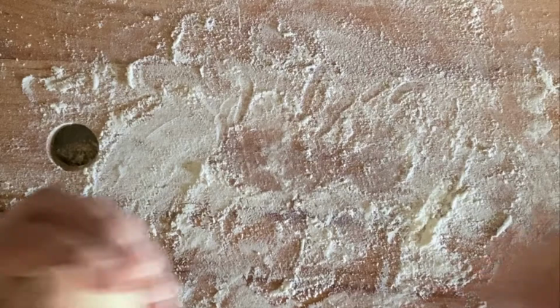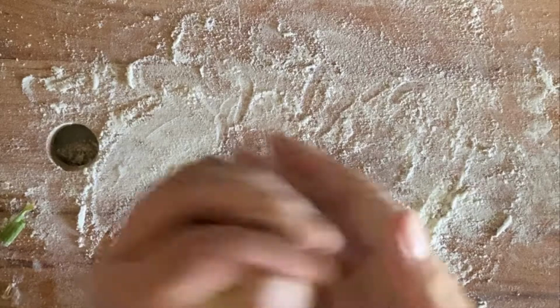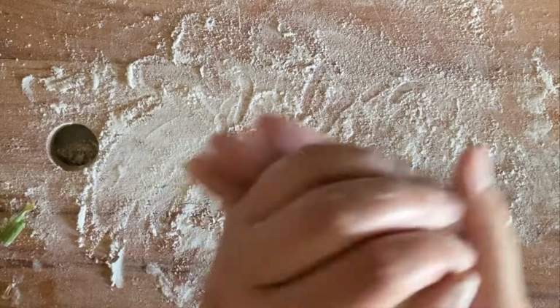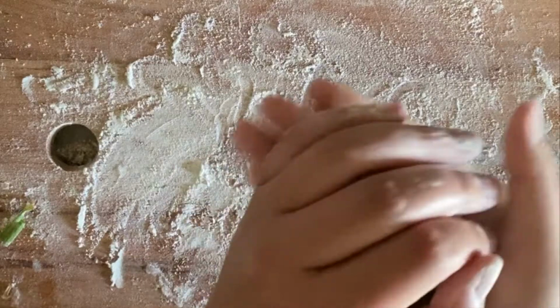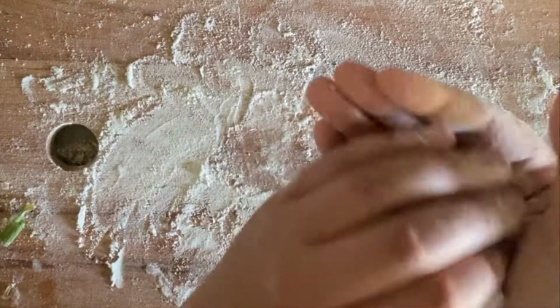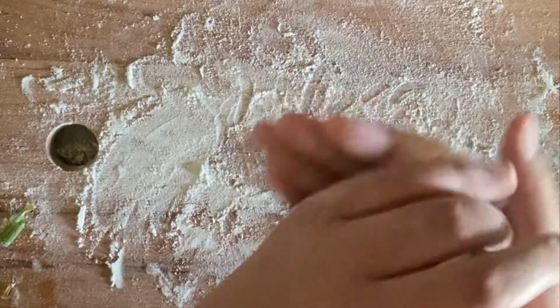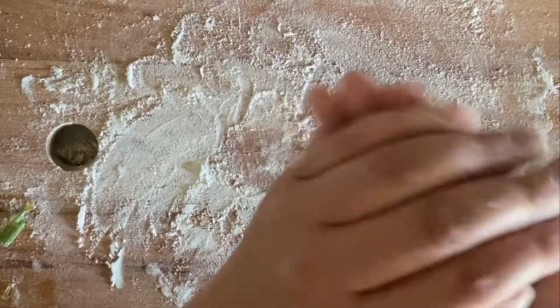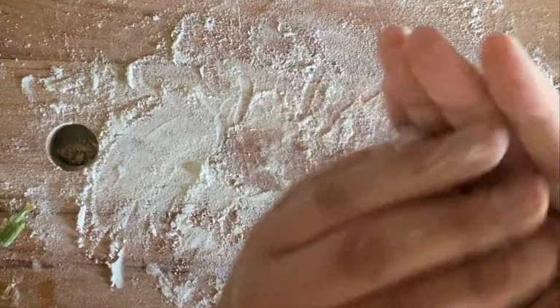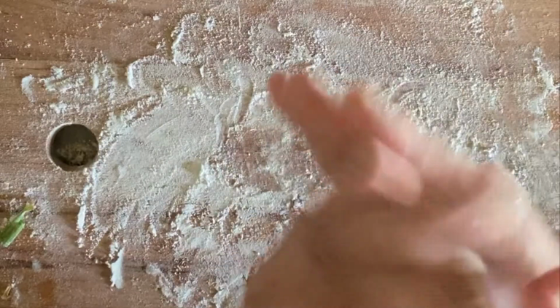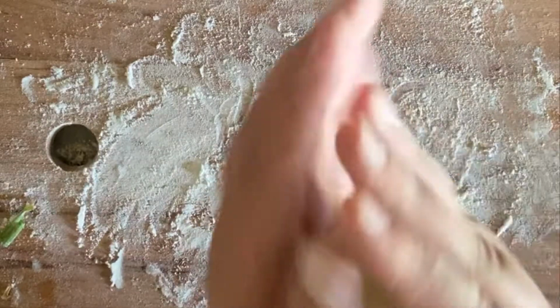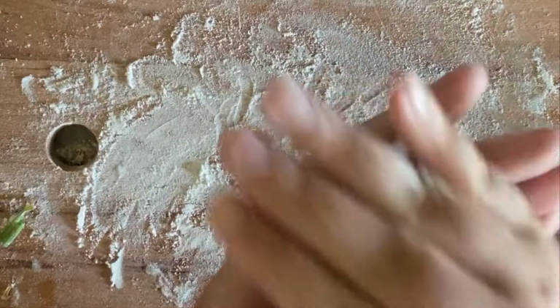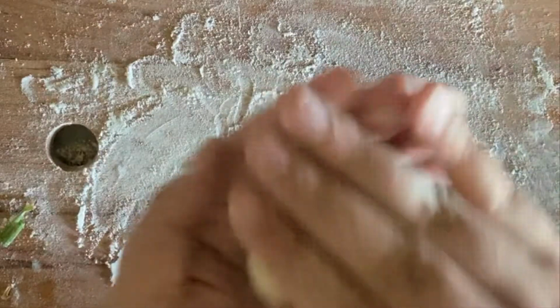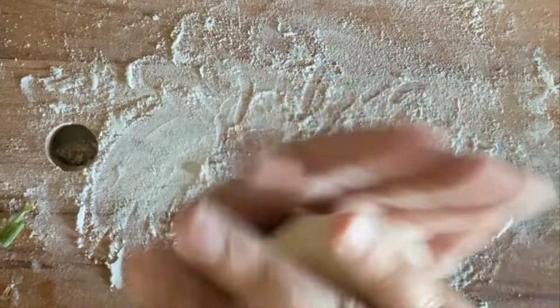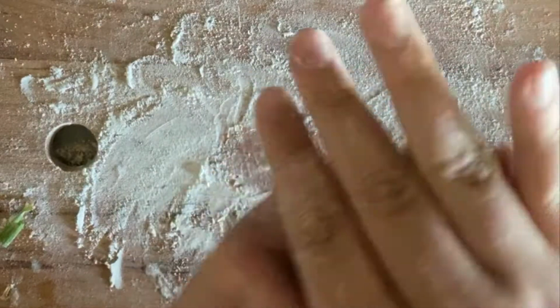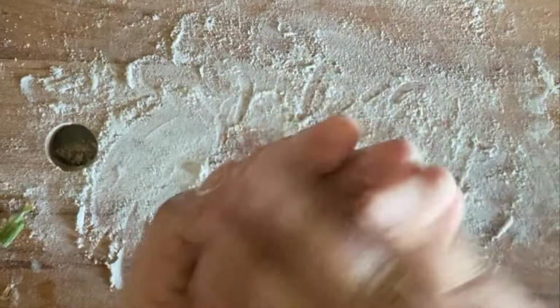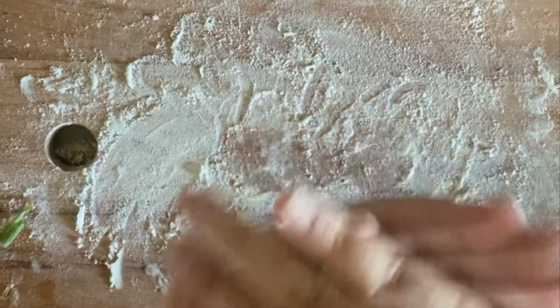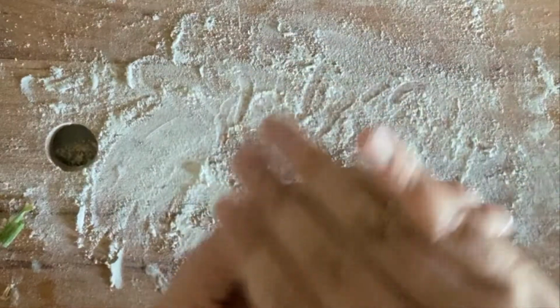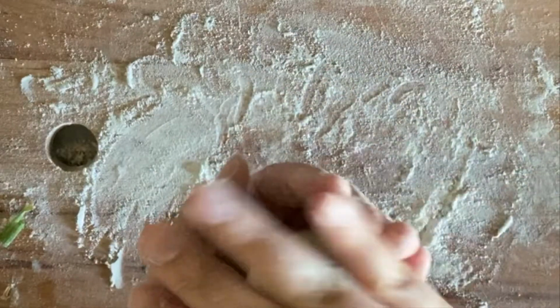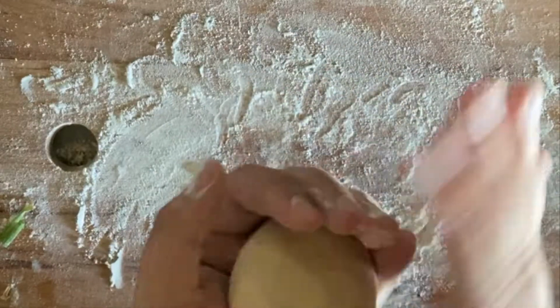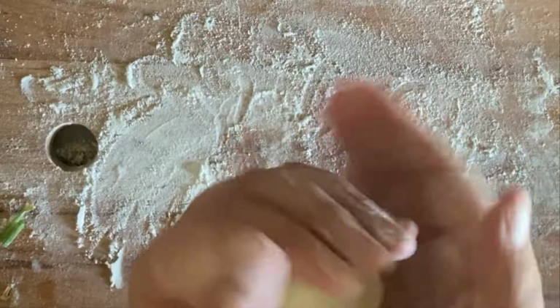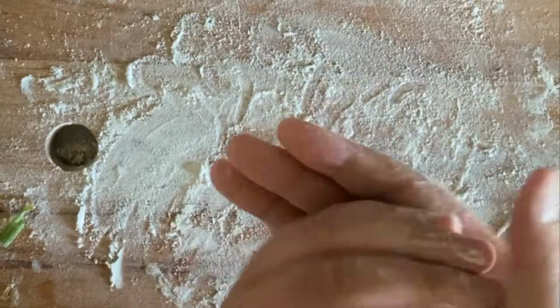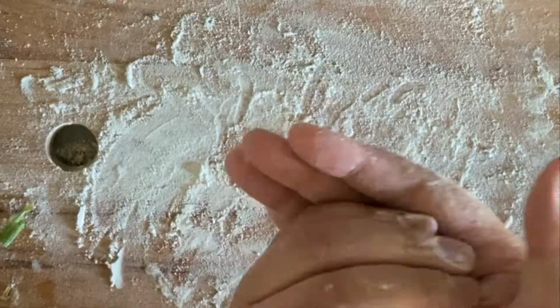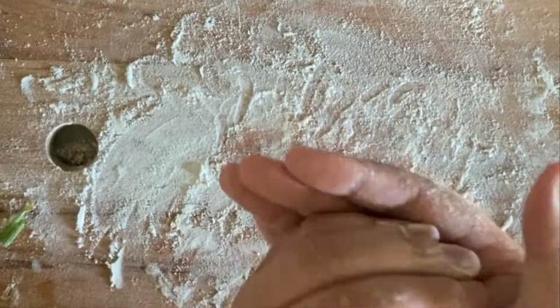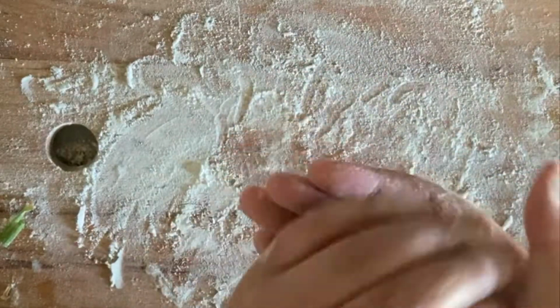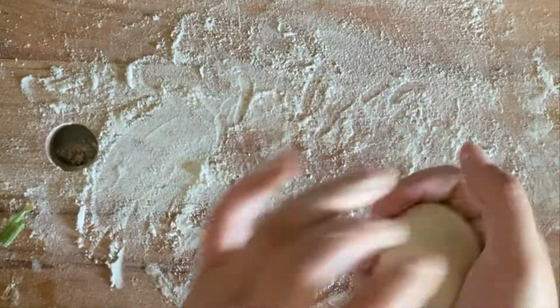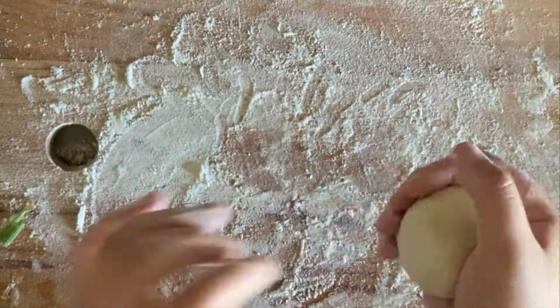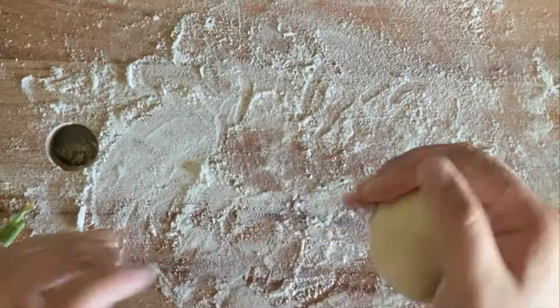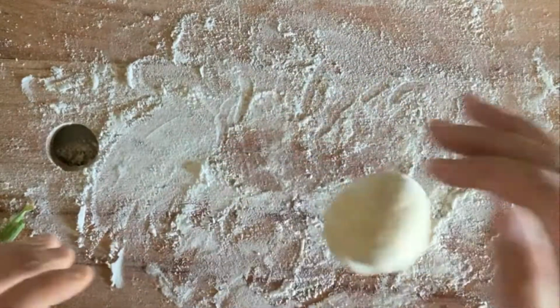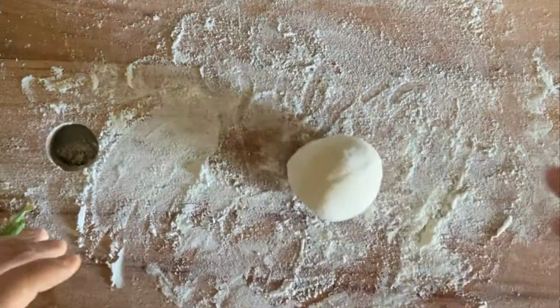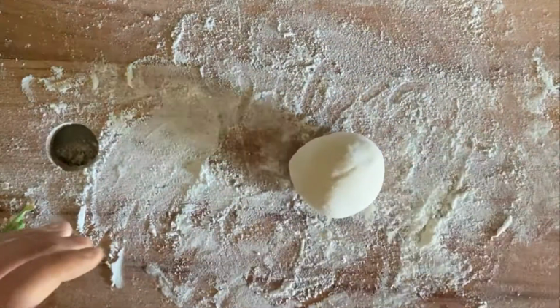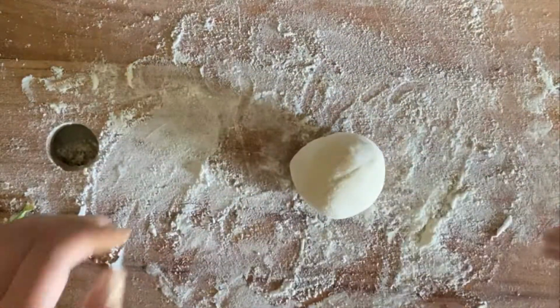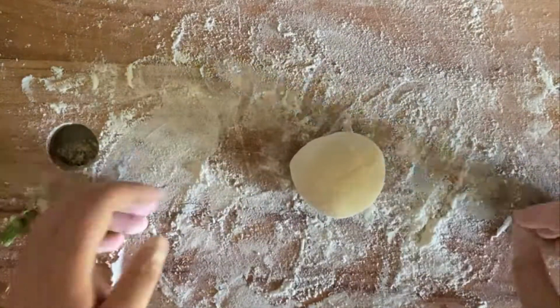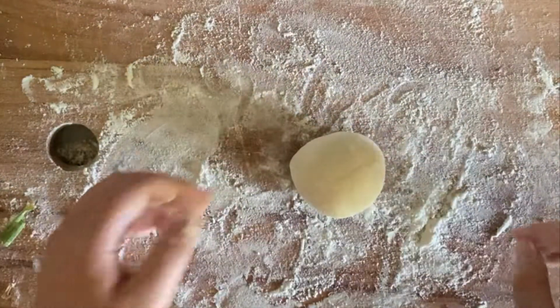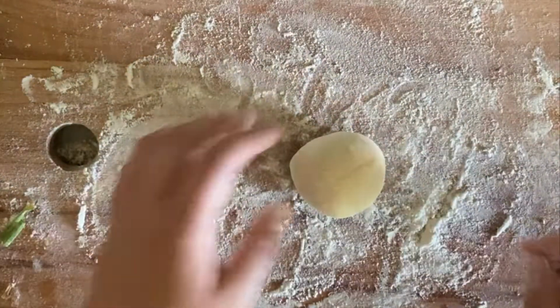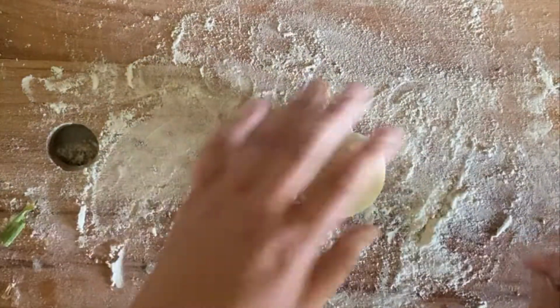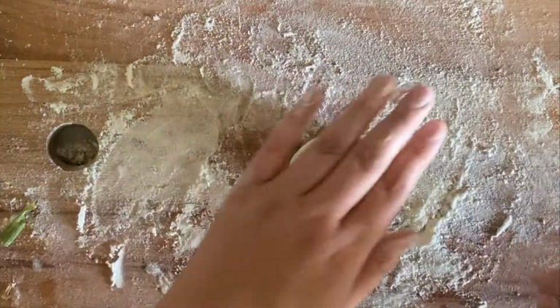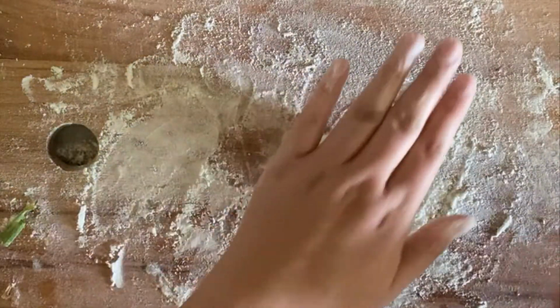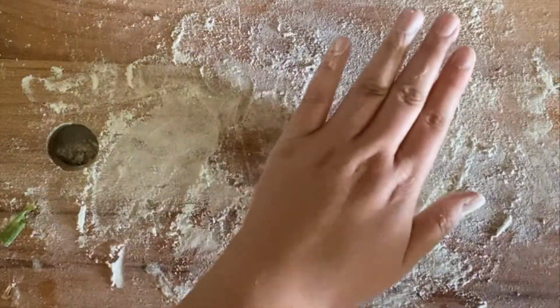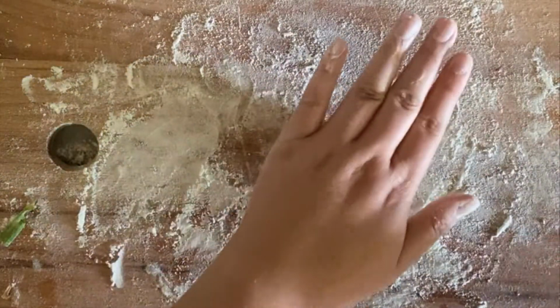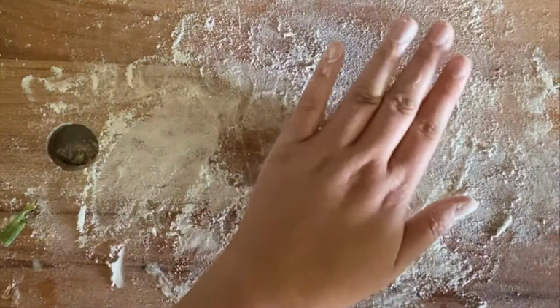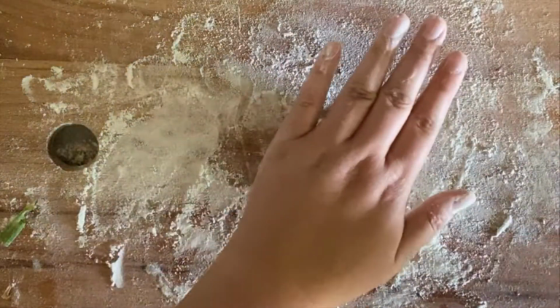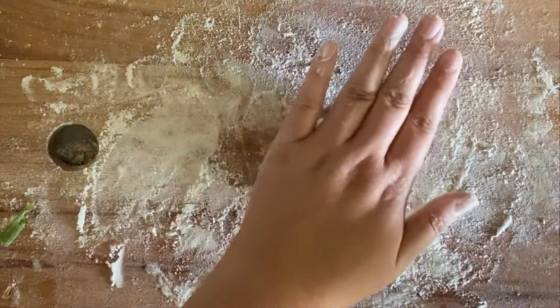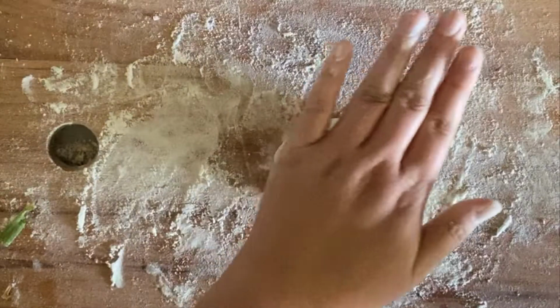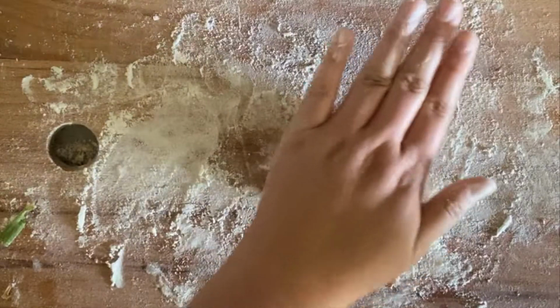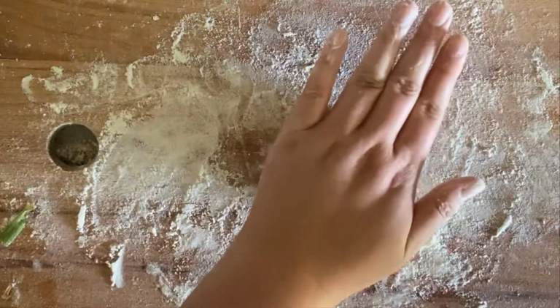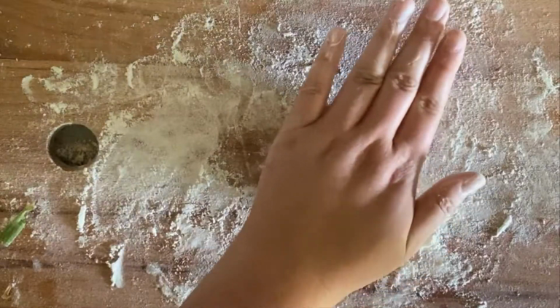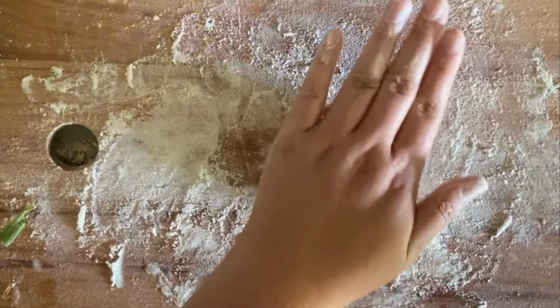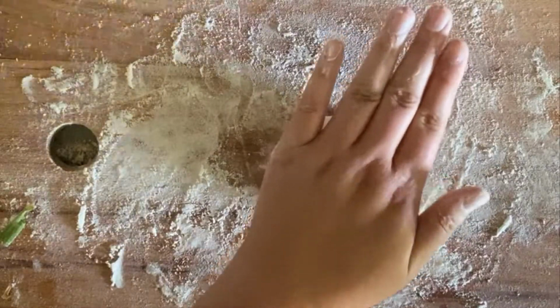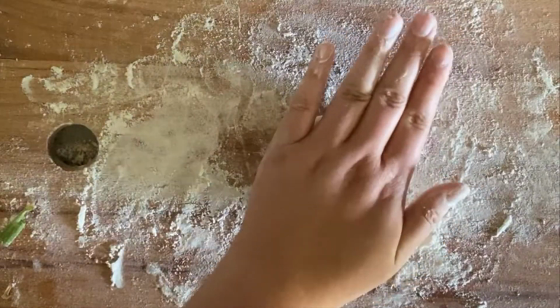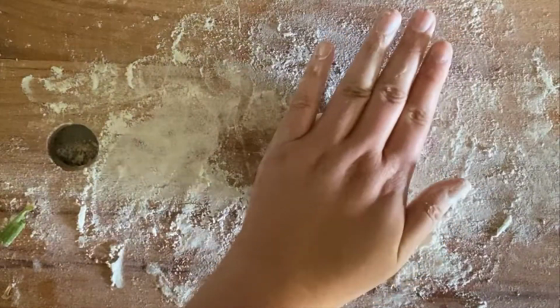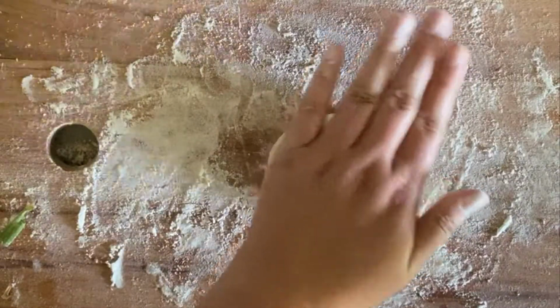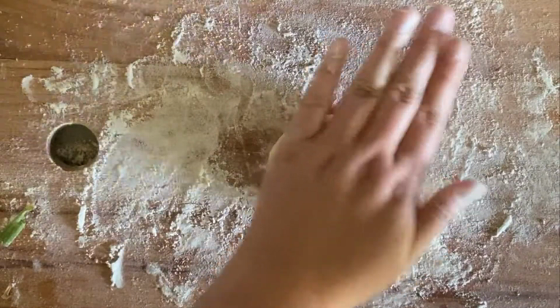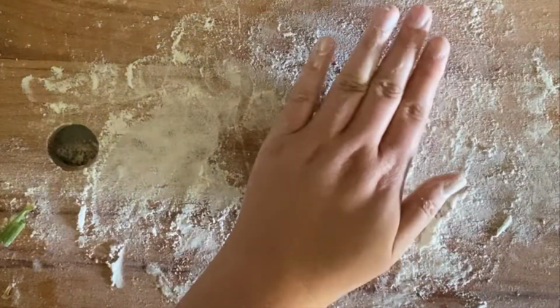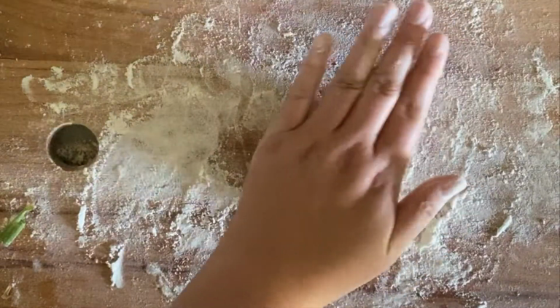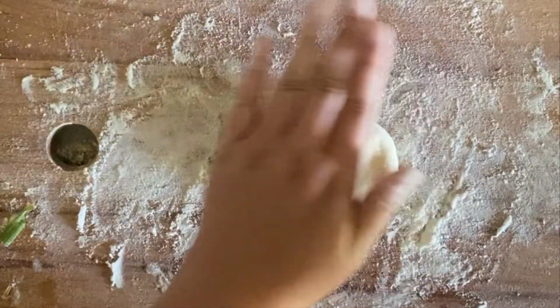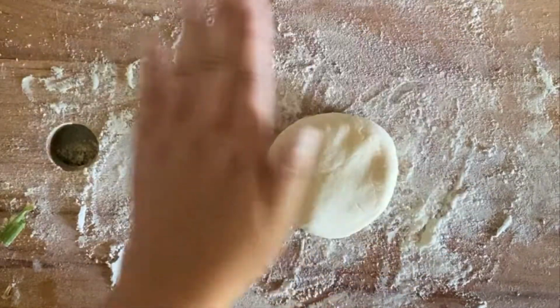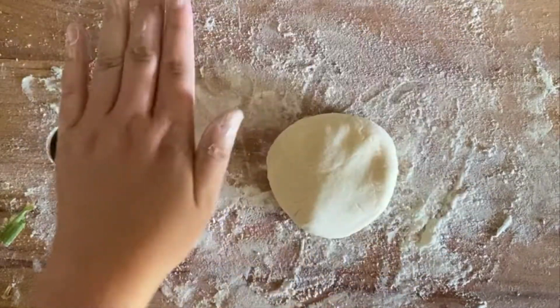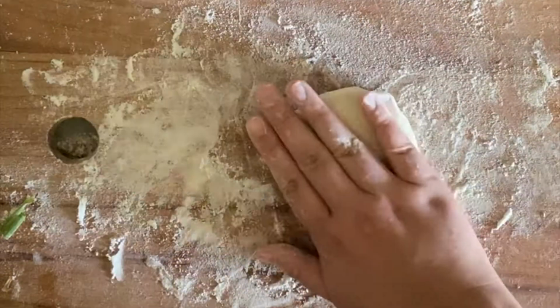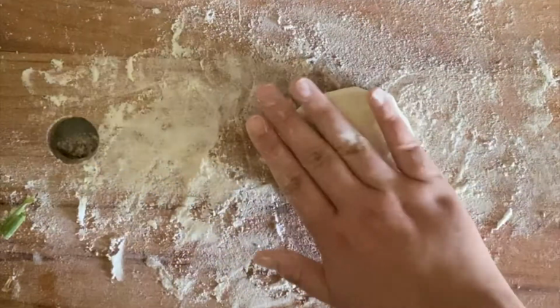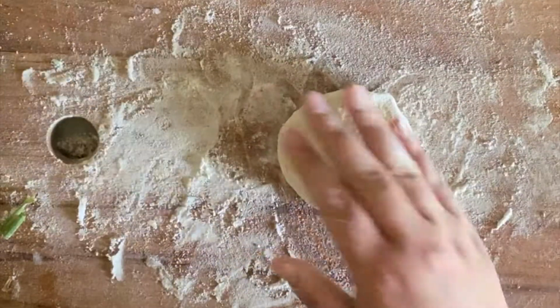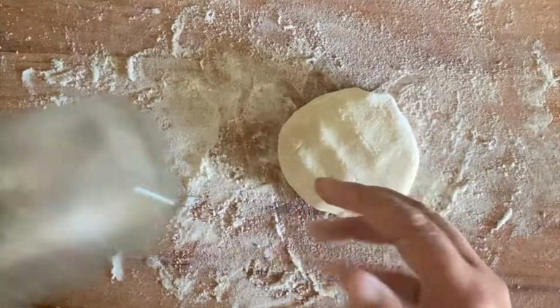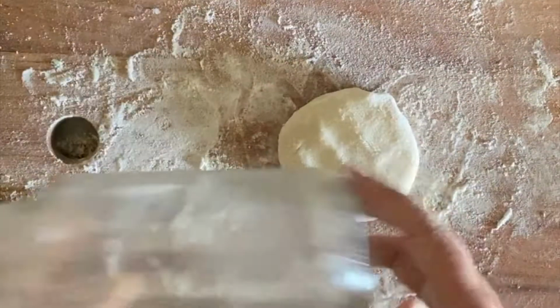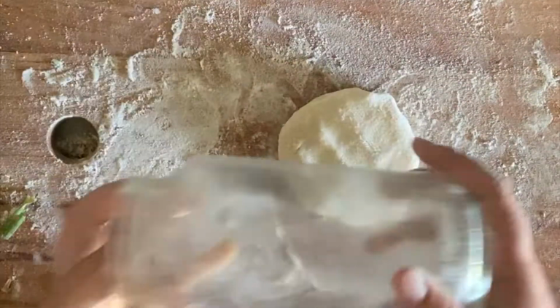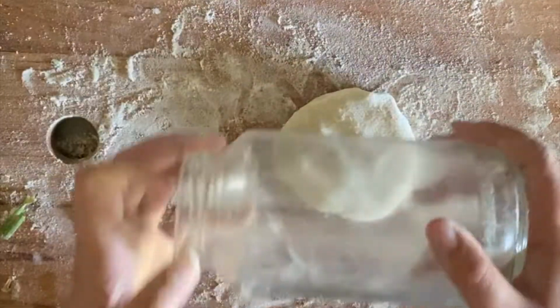Hi guys! Today I wanted to do something a little different, so I recorded myself making scallion pancakes to show you how I did it.